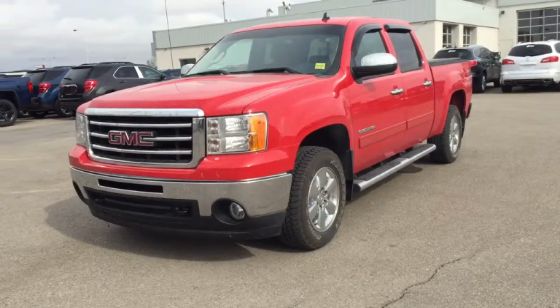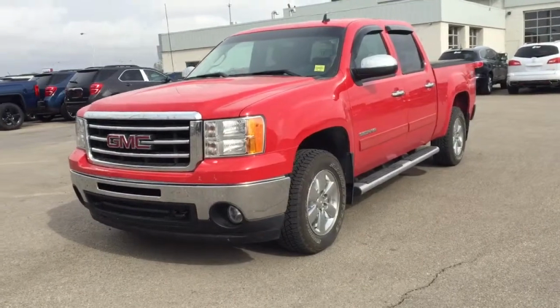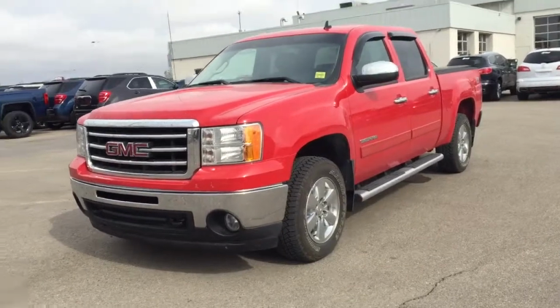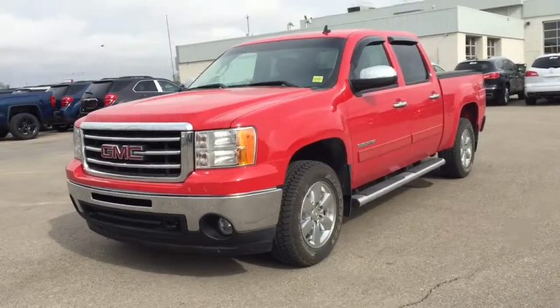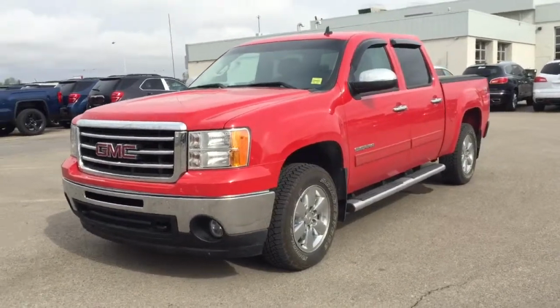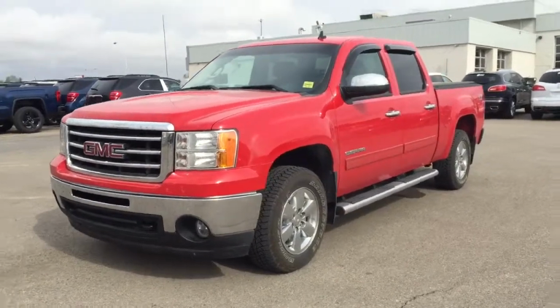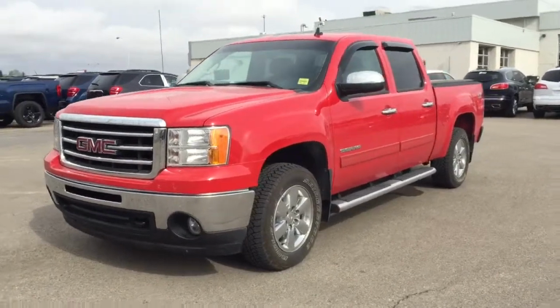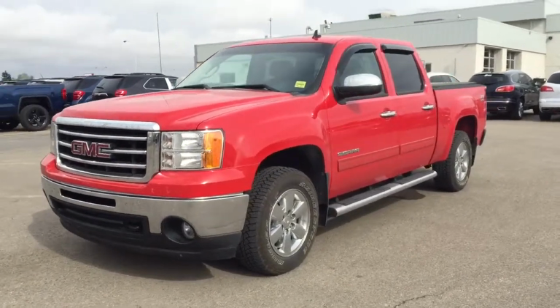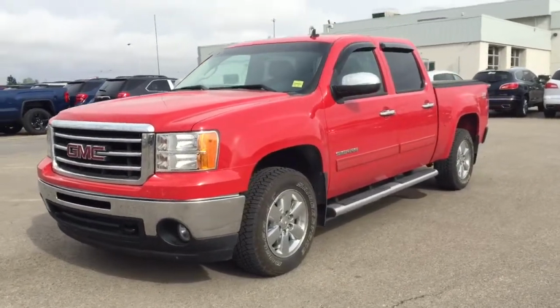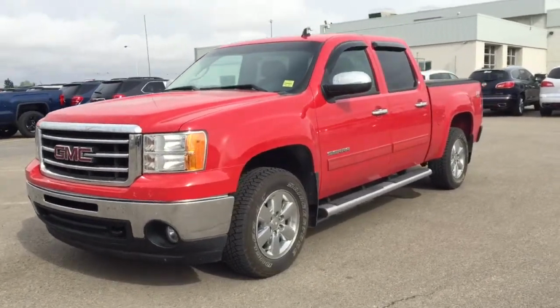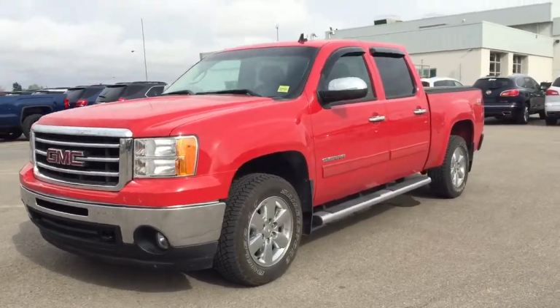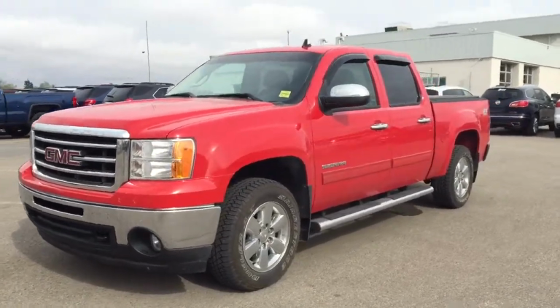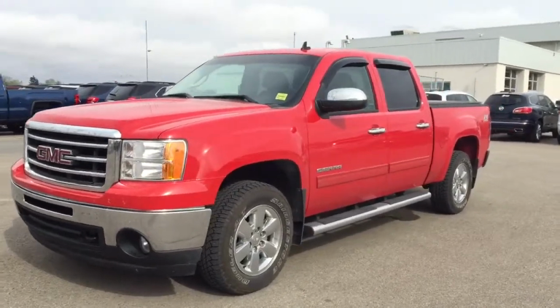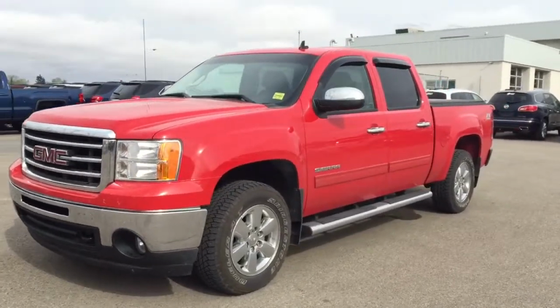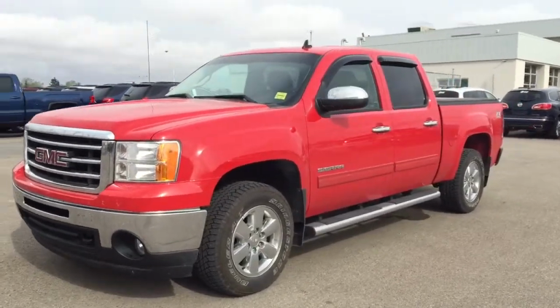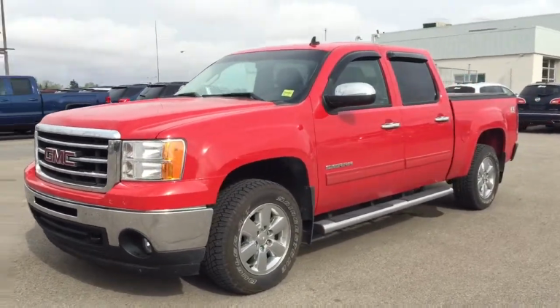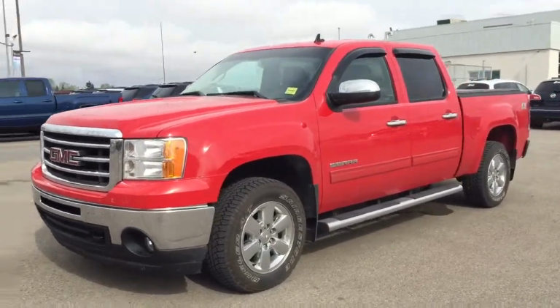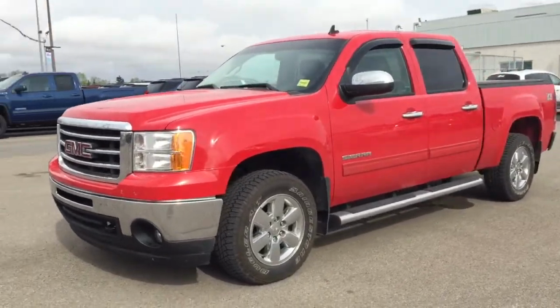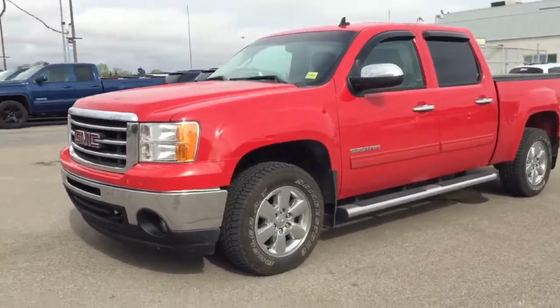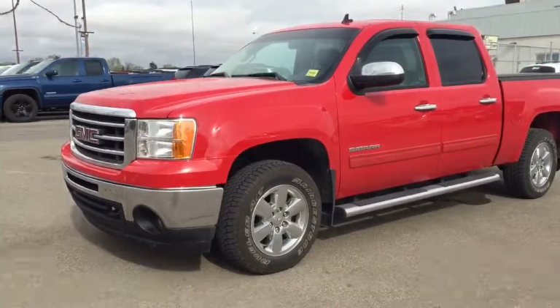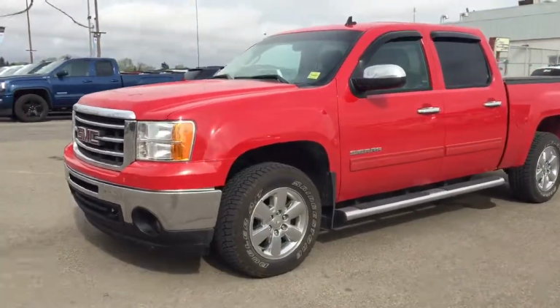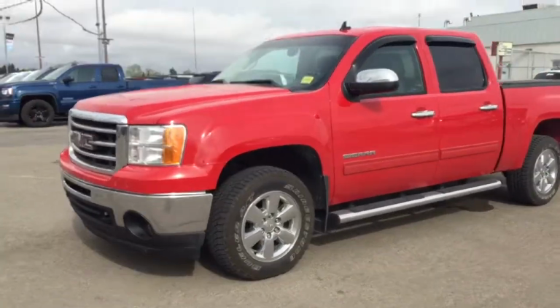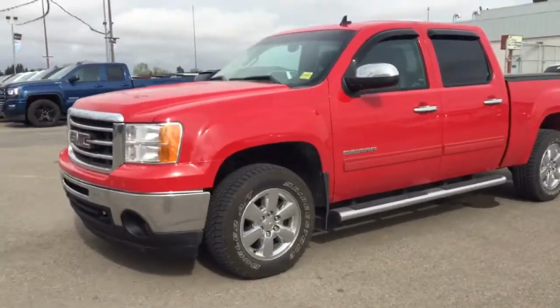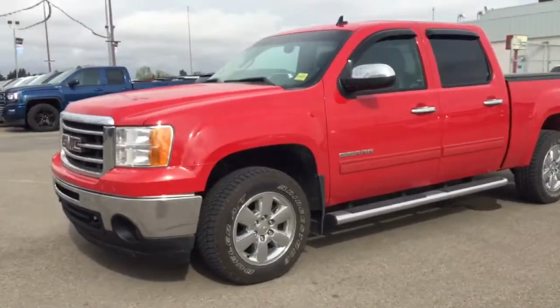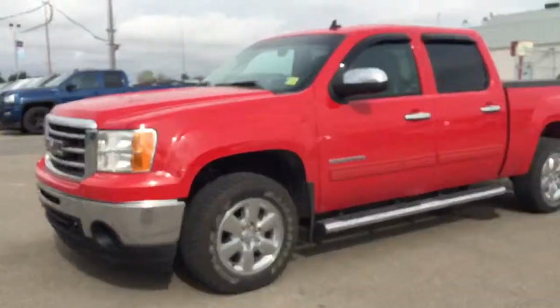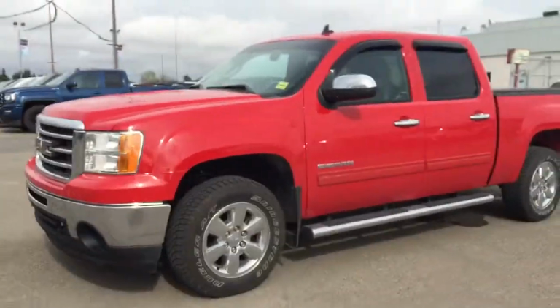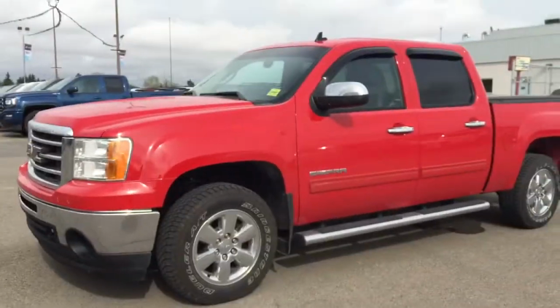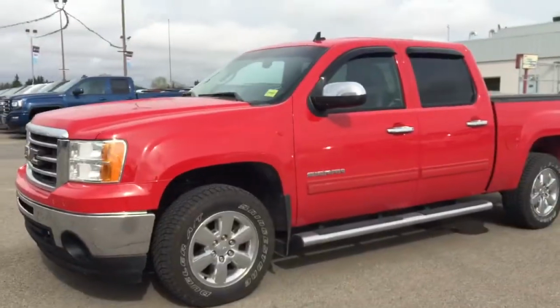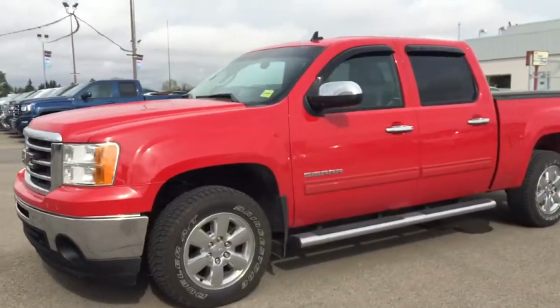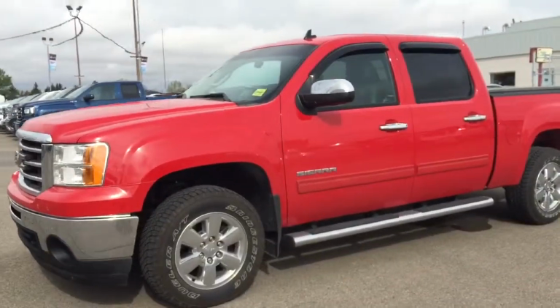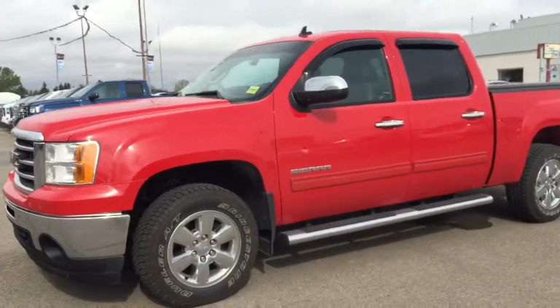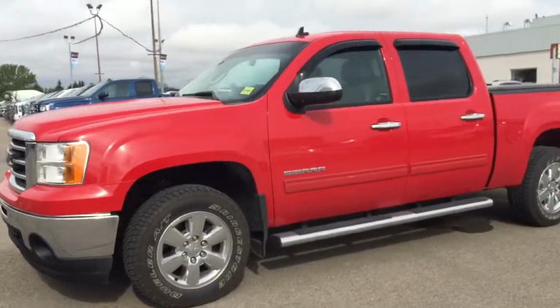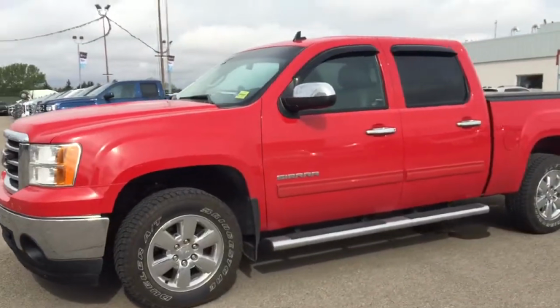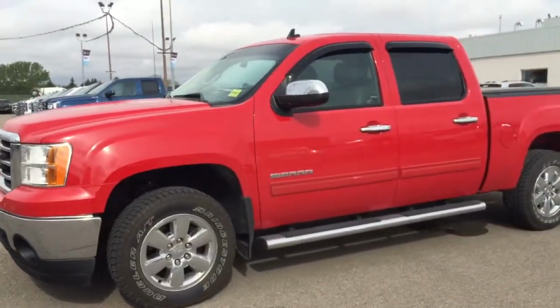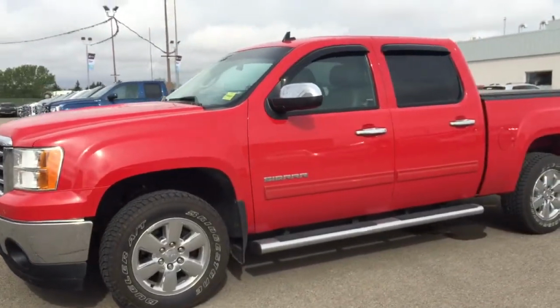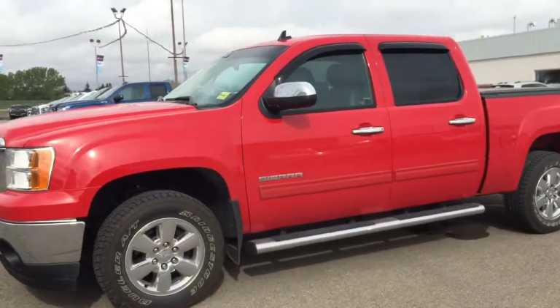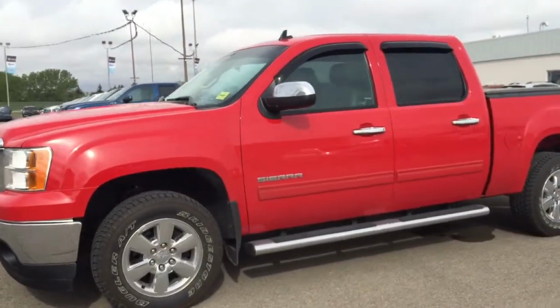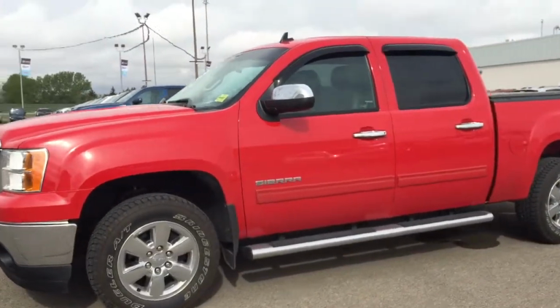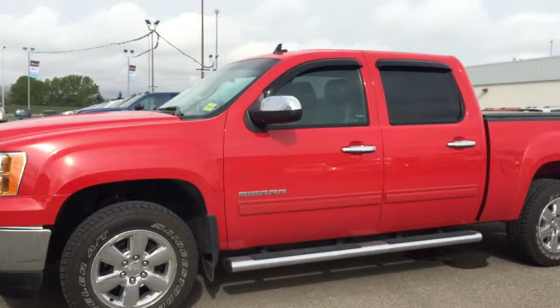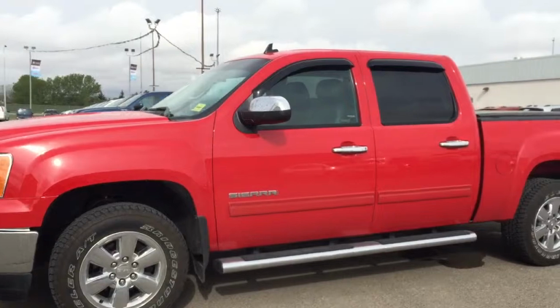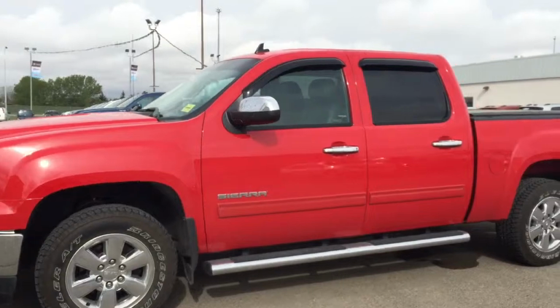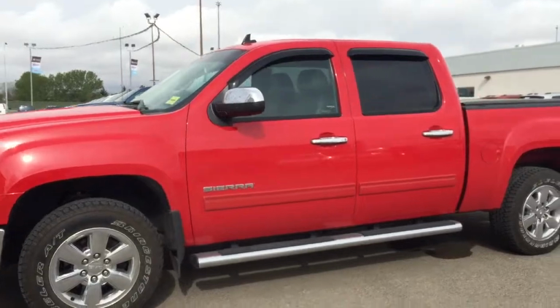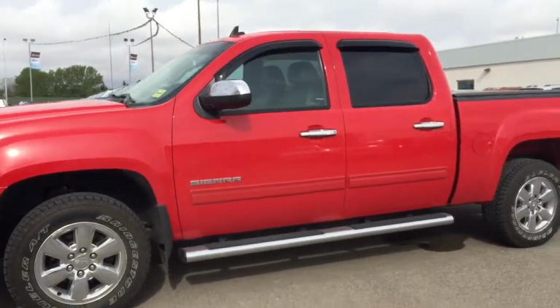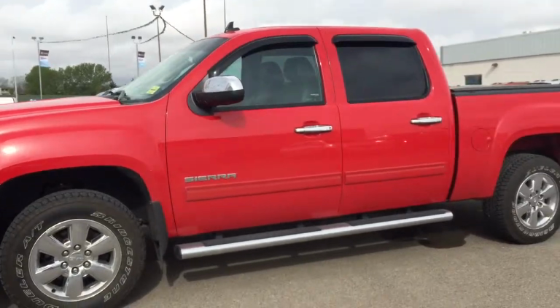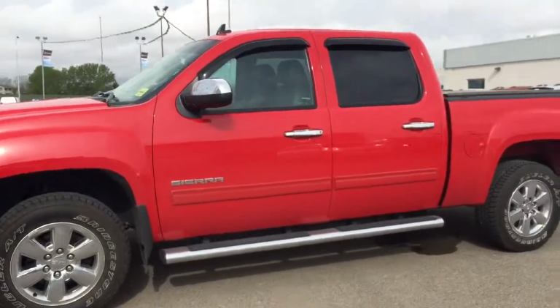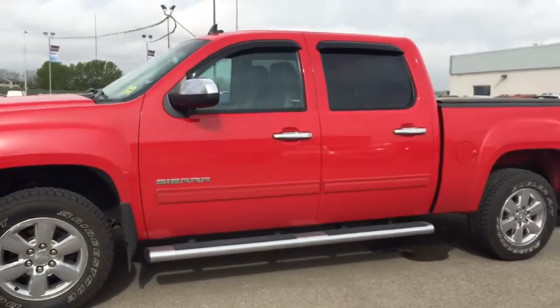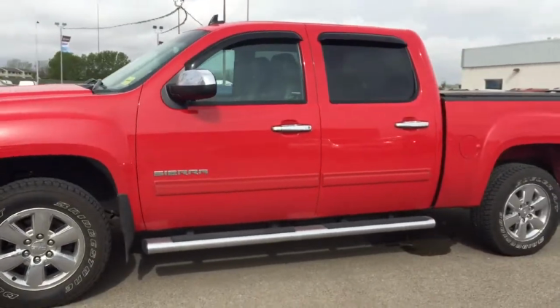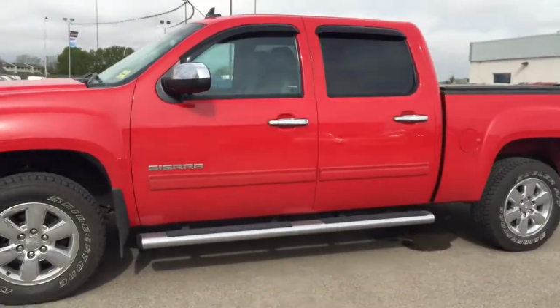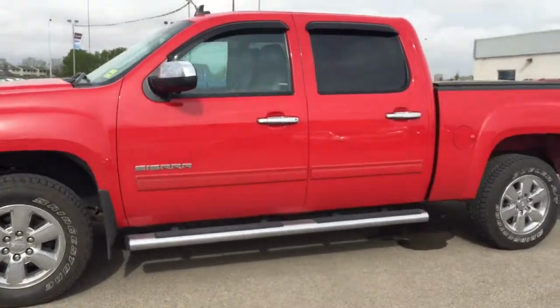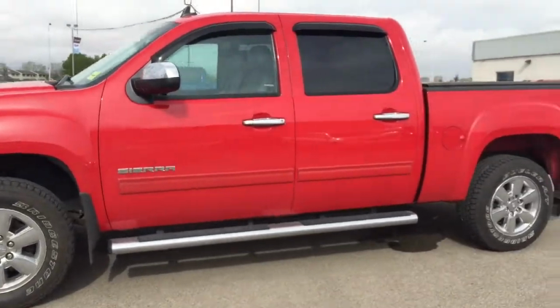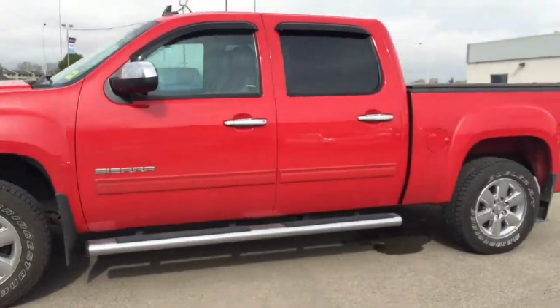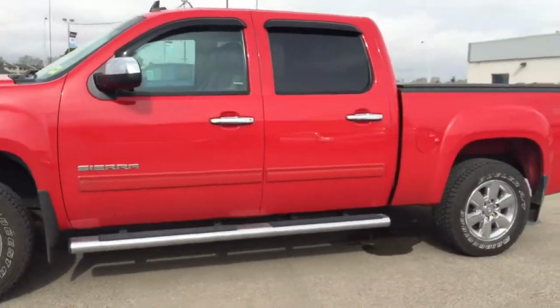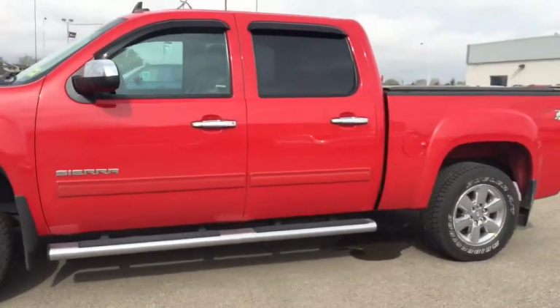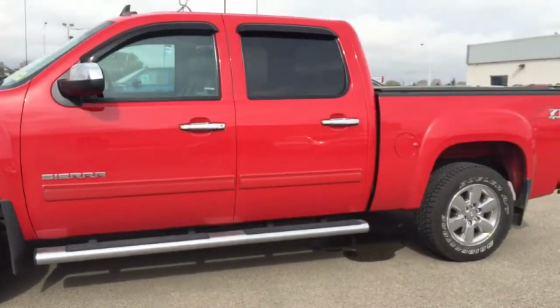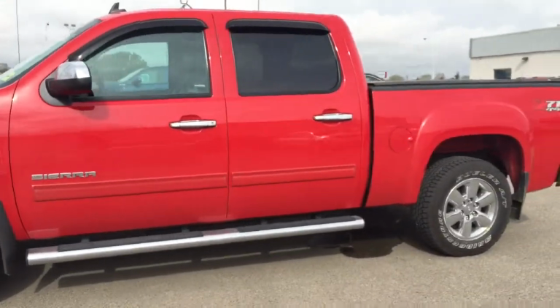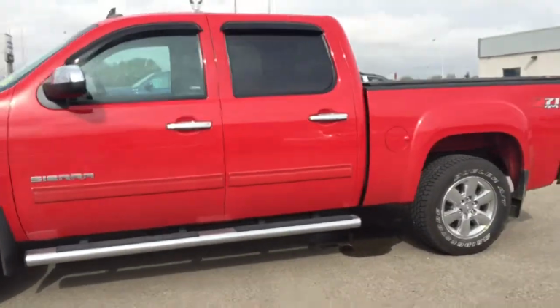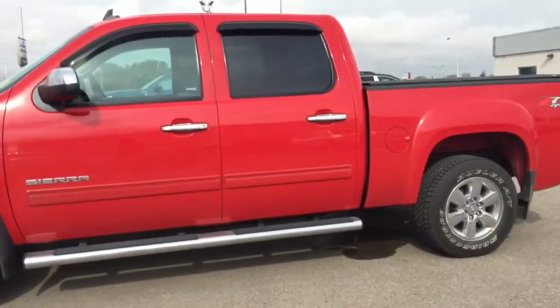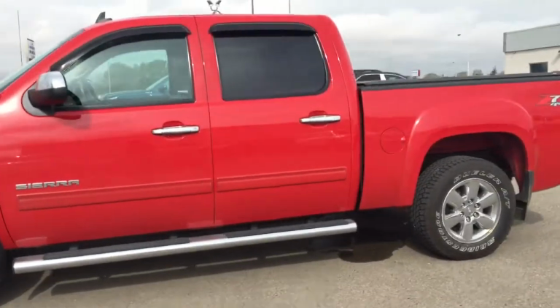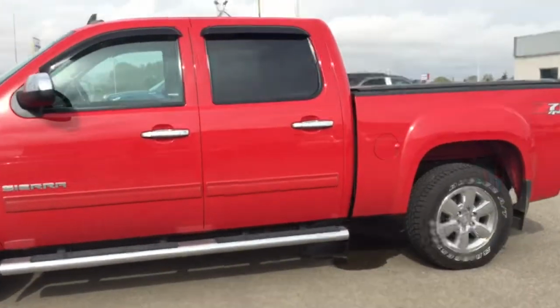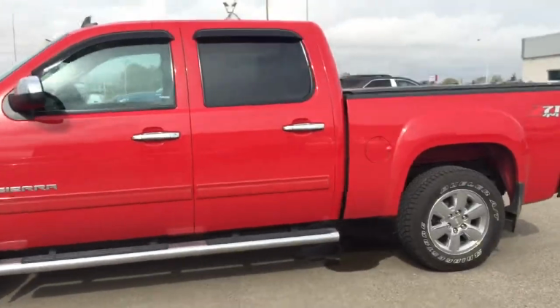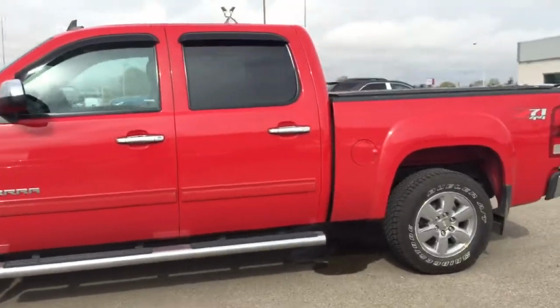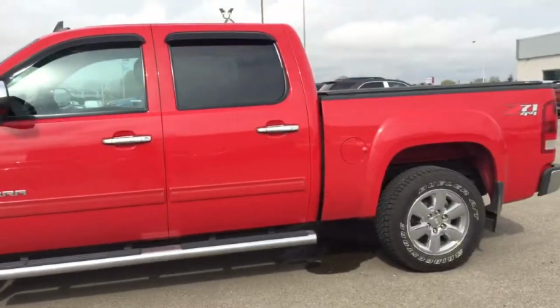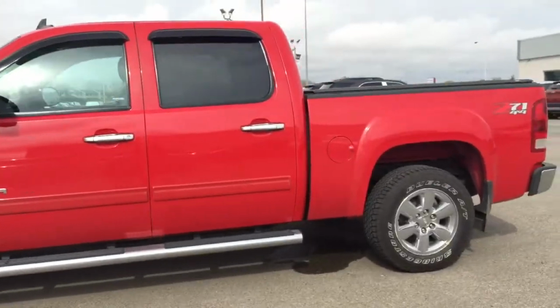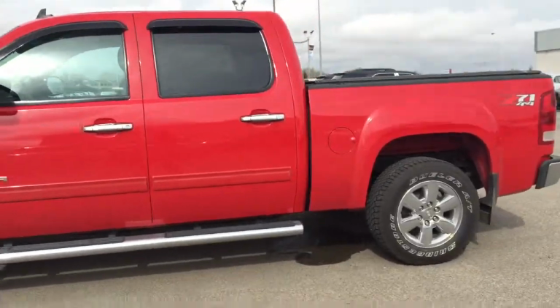Welcome to Davis Chevrolet. This is our pre-owned 2013 GMC Sierra 1500 in the color red.